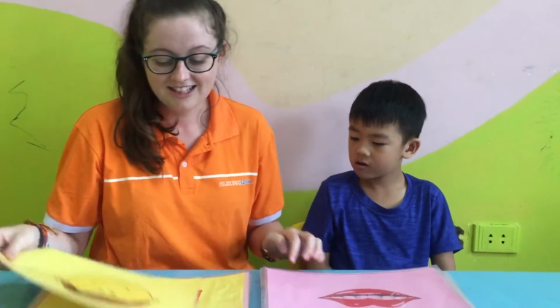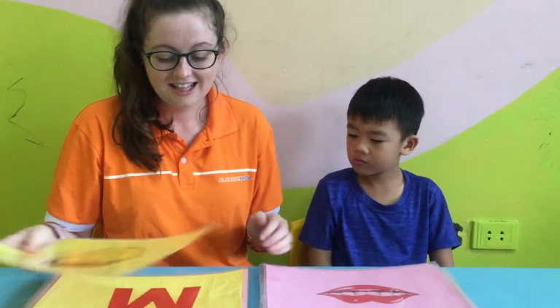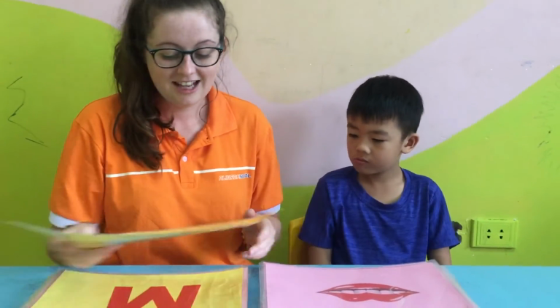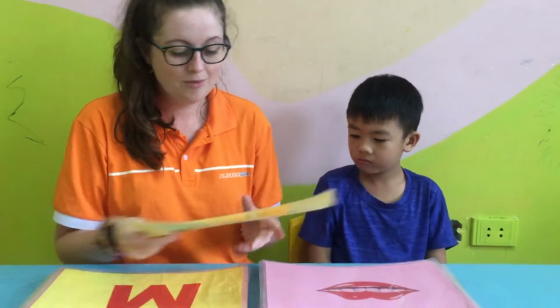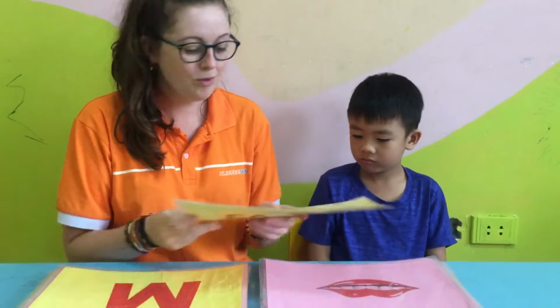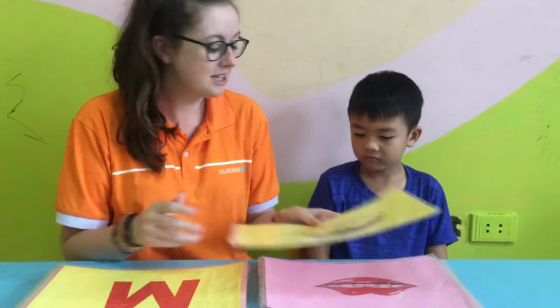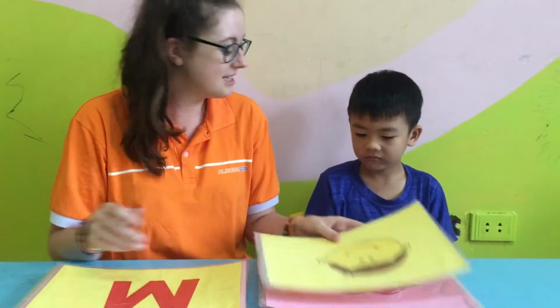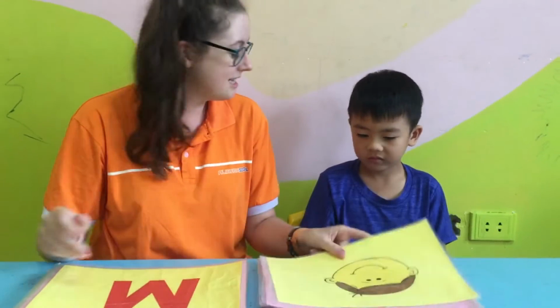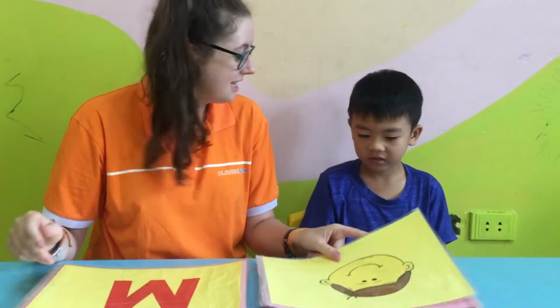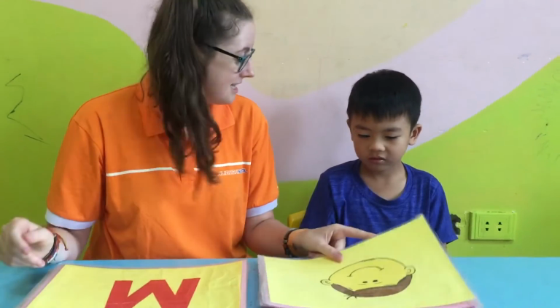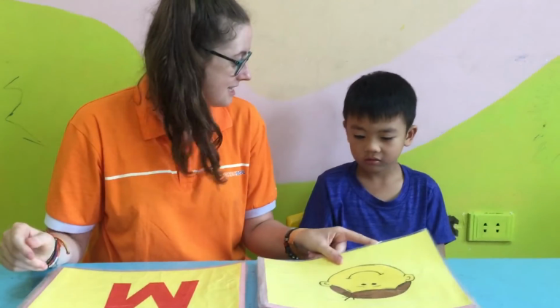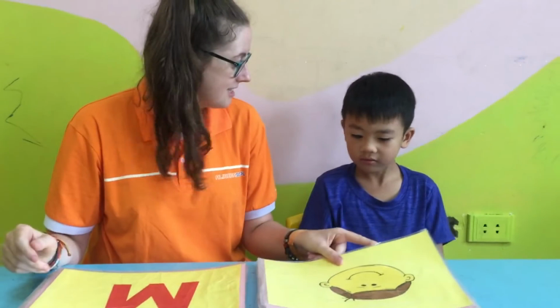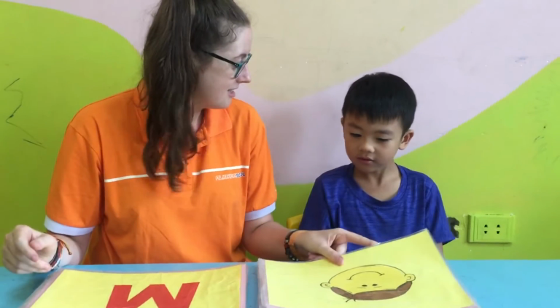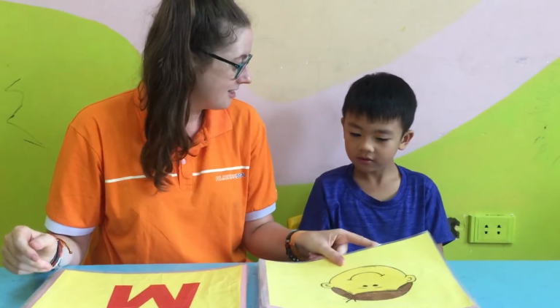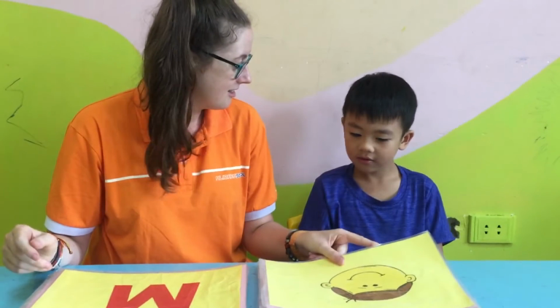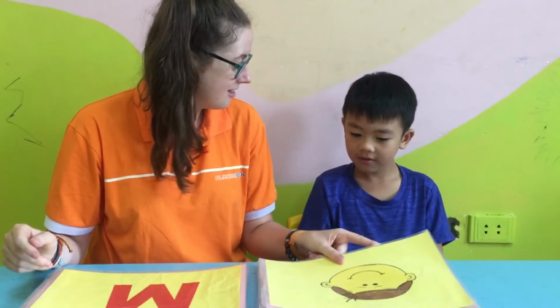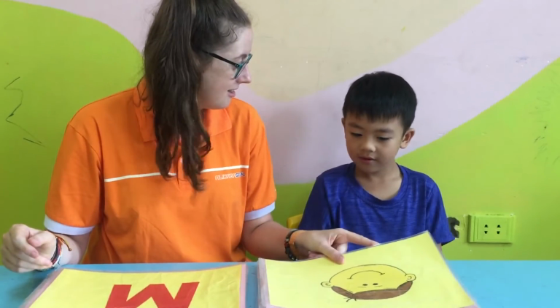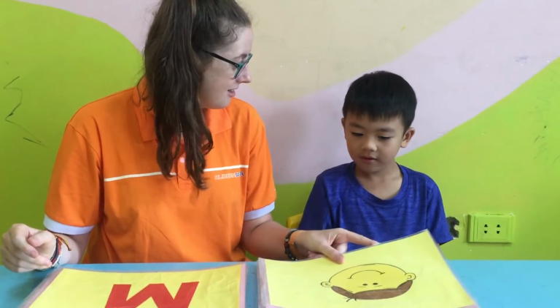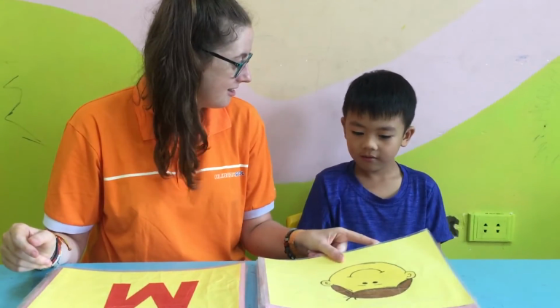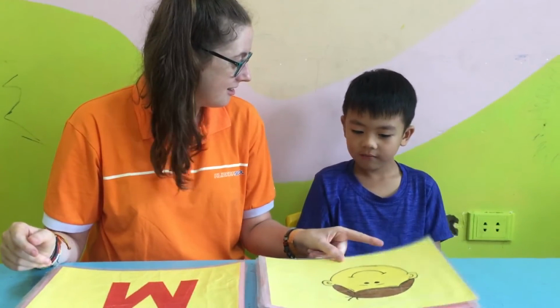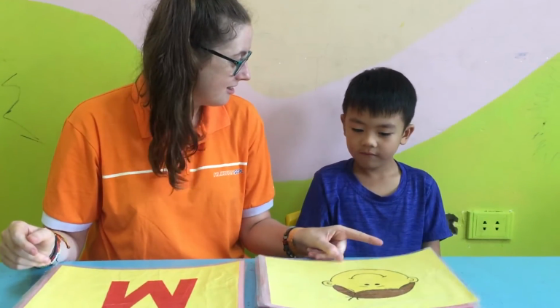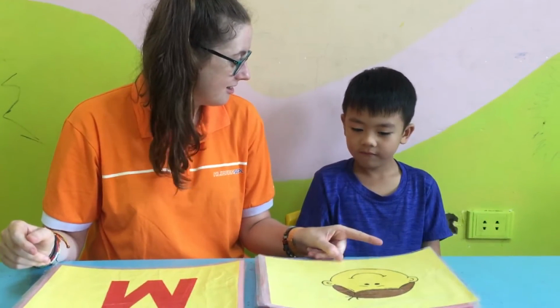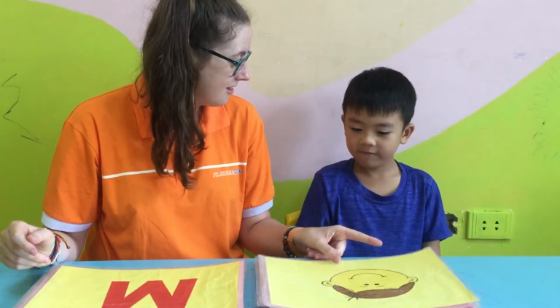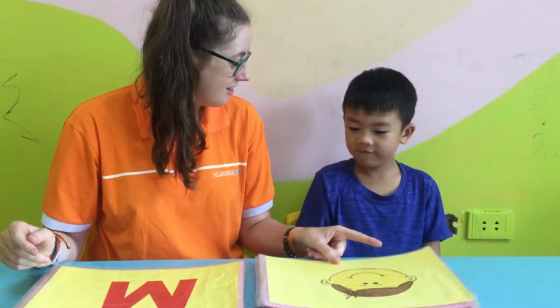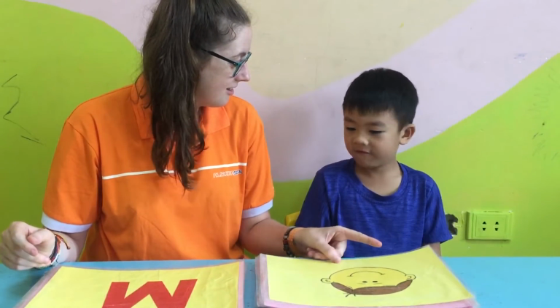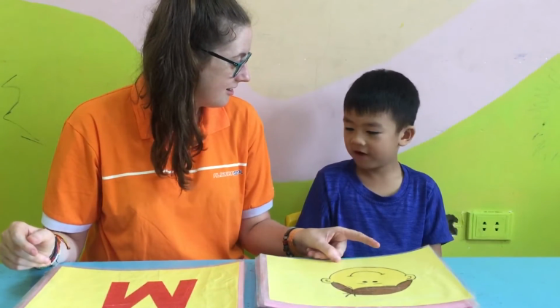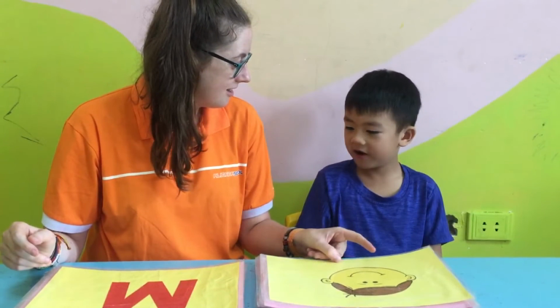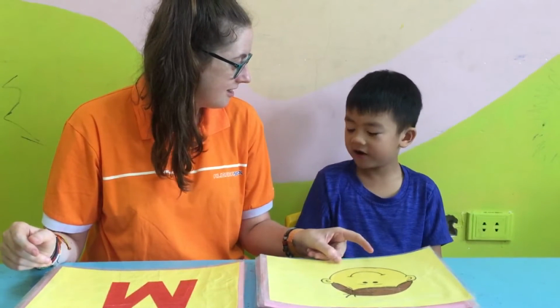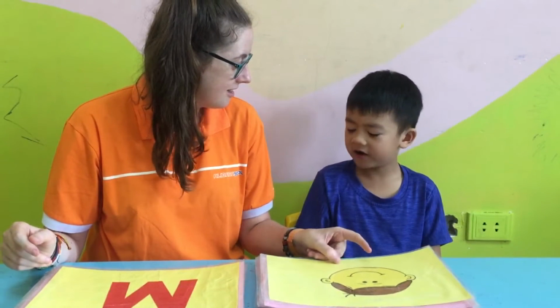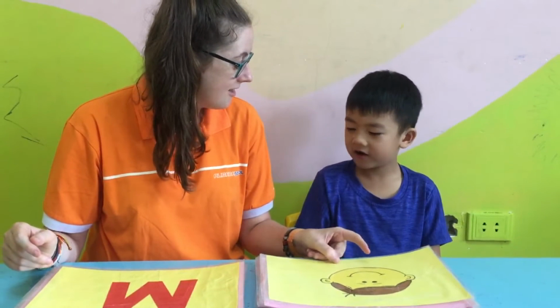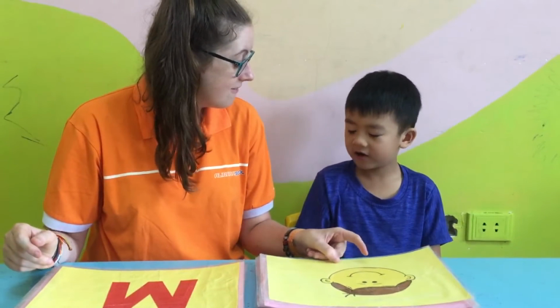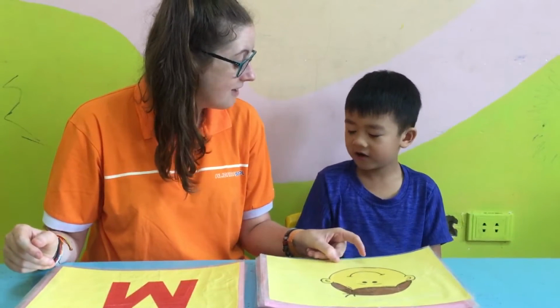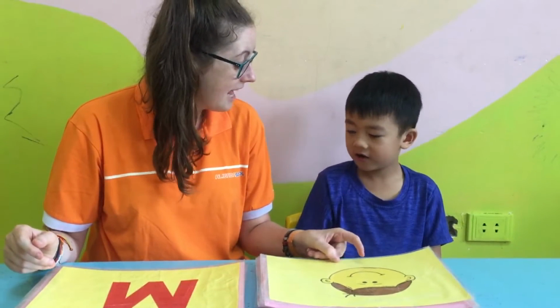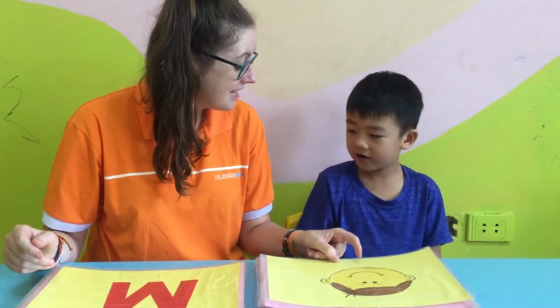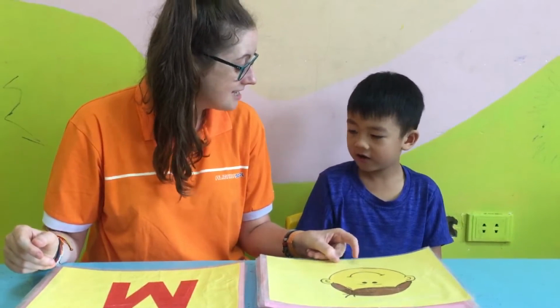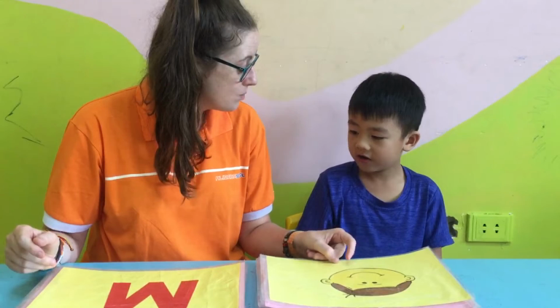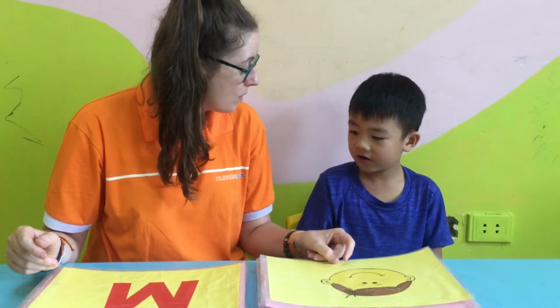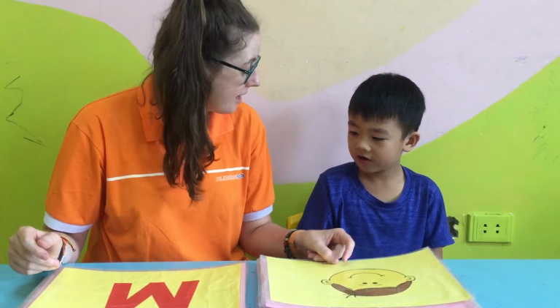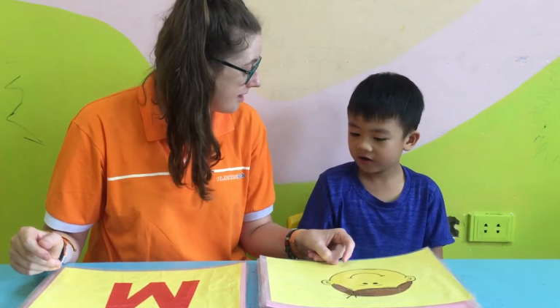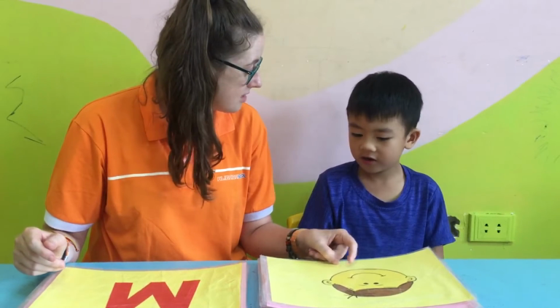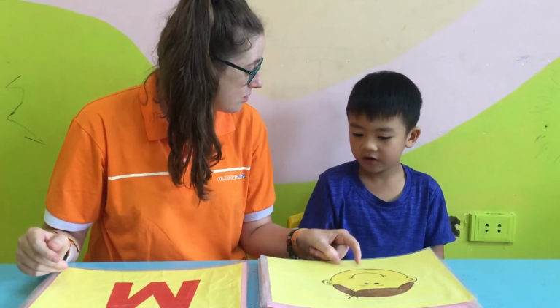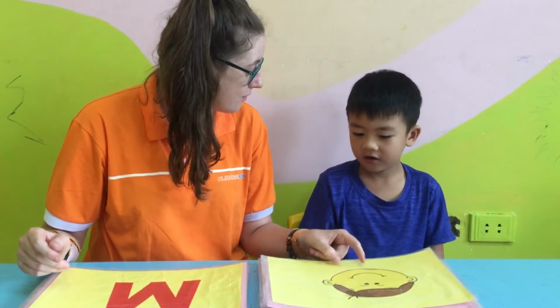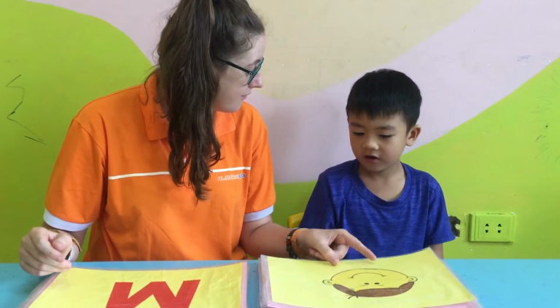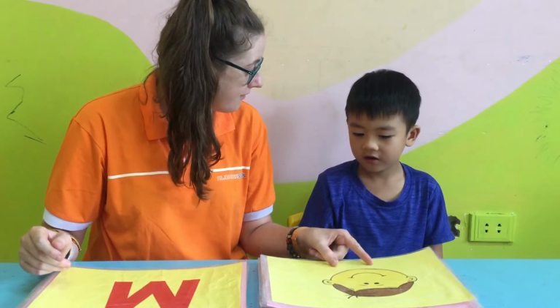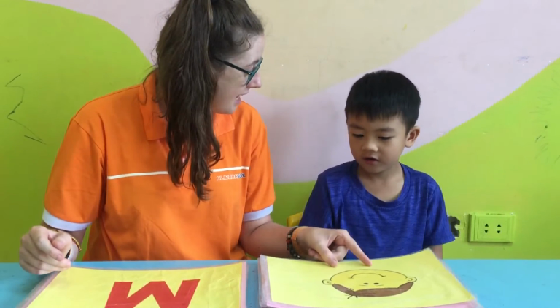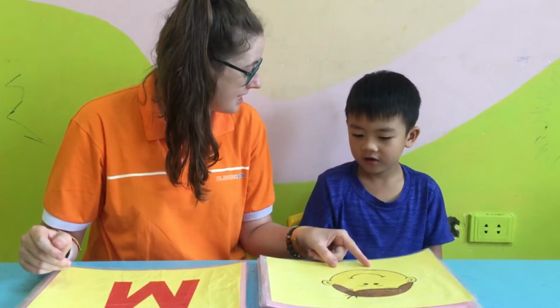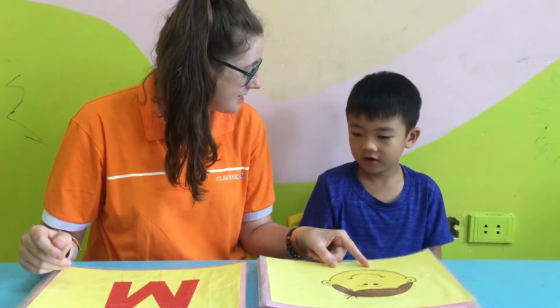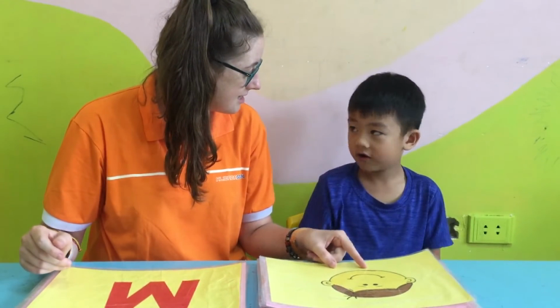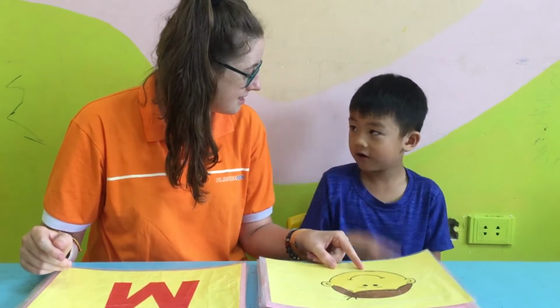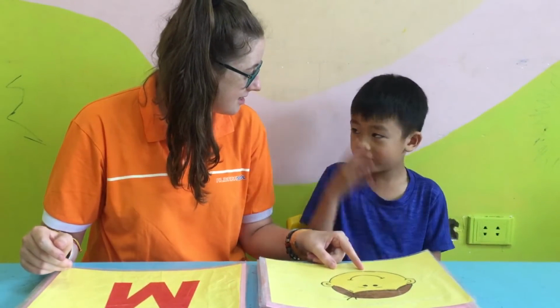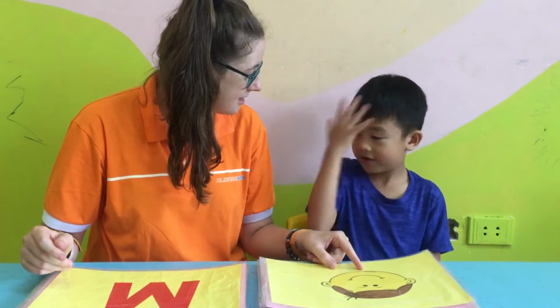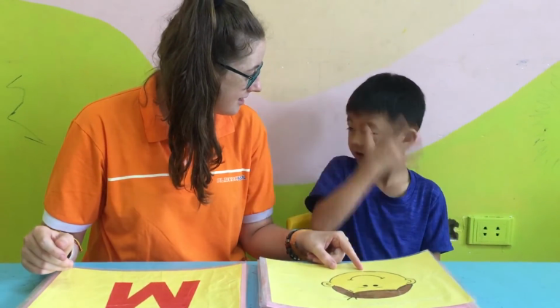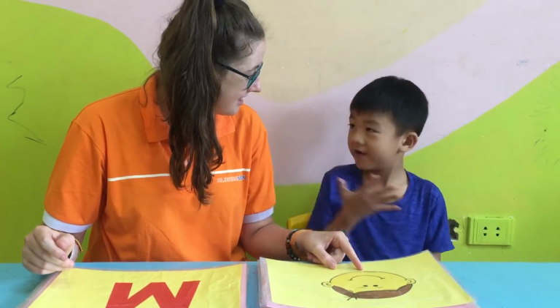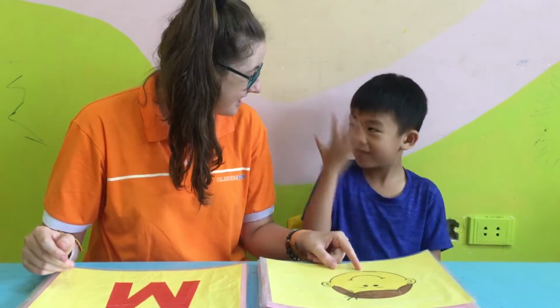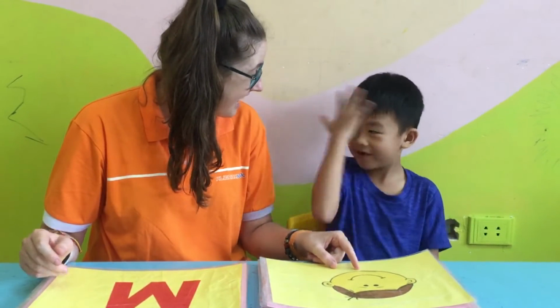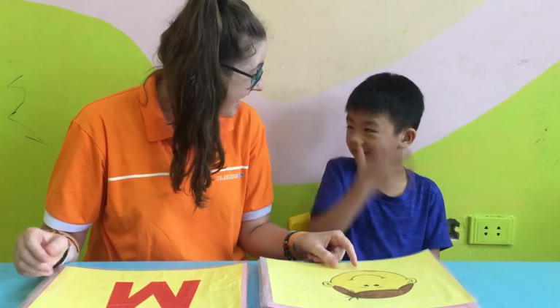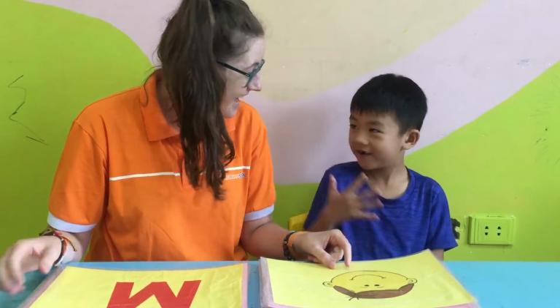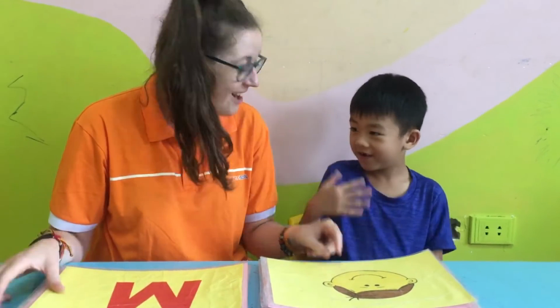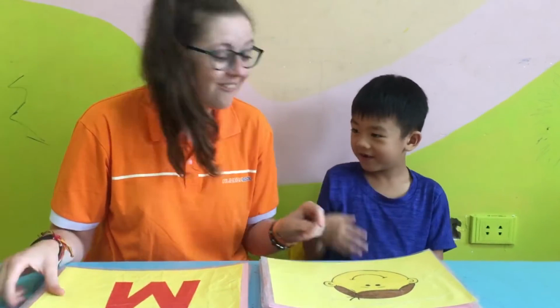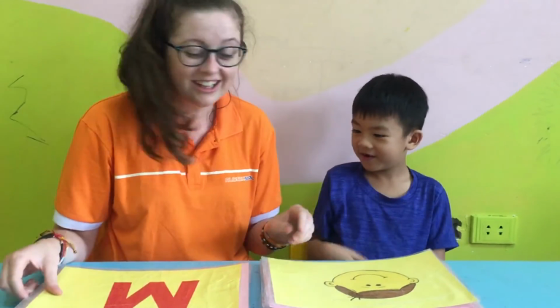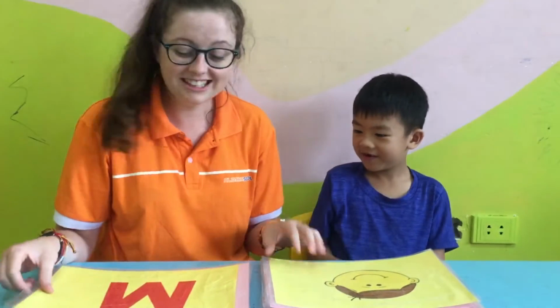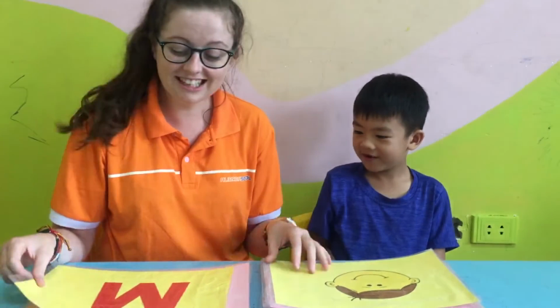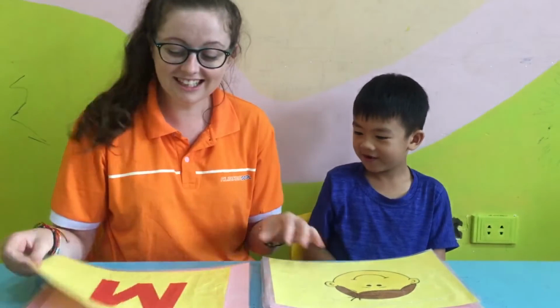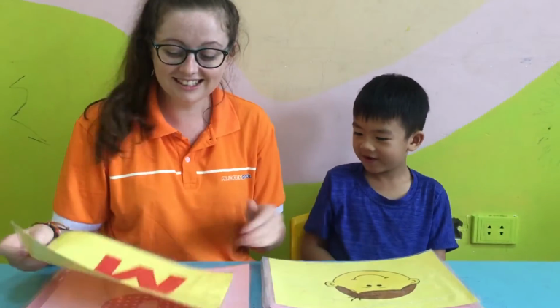Yeah, very good. And what is this? Face. Face. Where is your face? Yeah, well done.